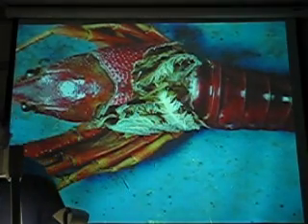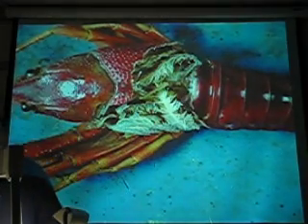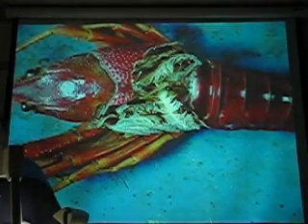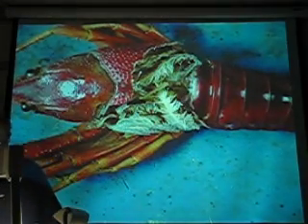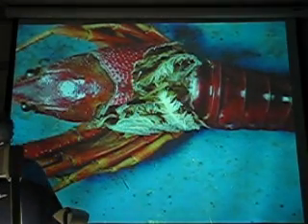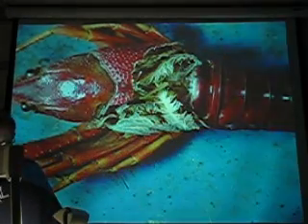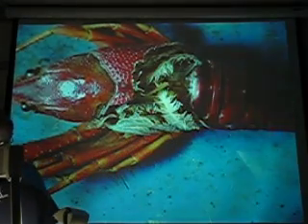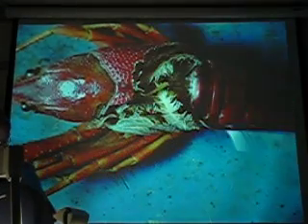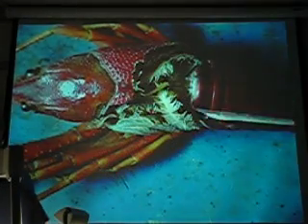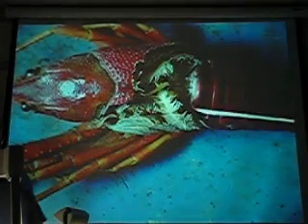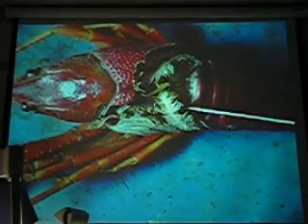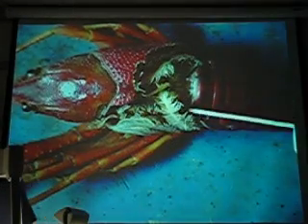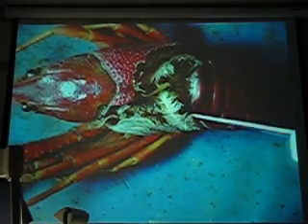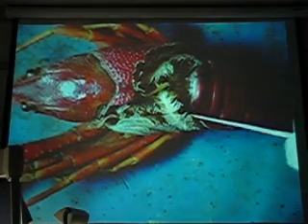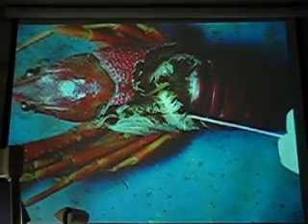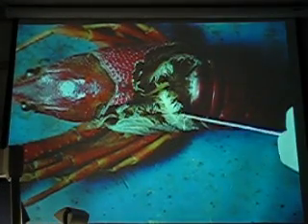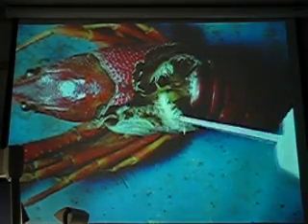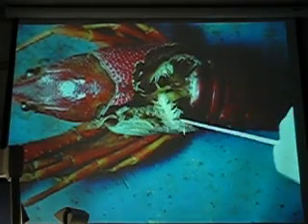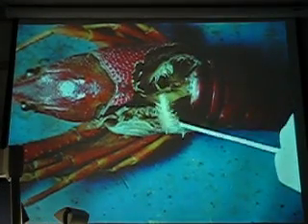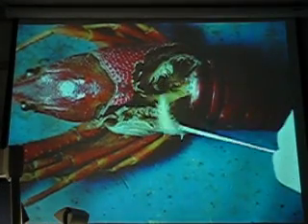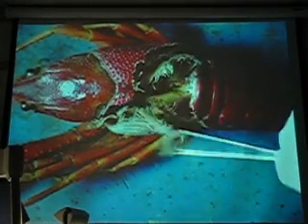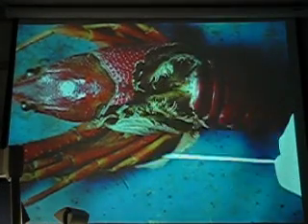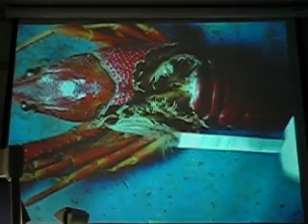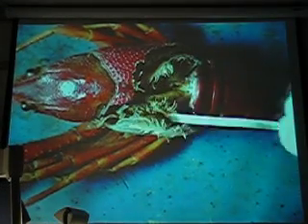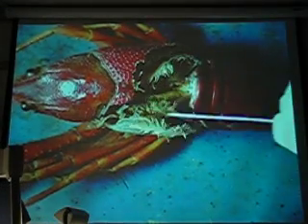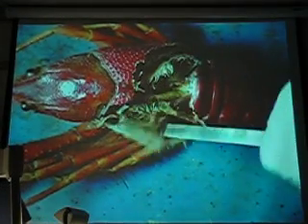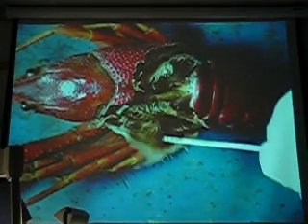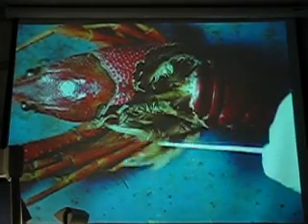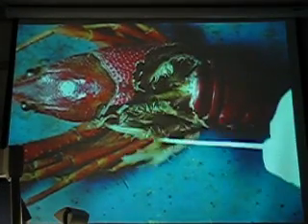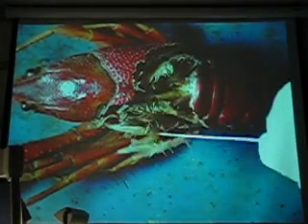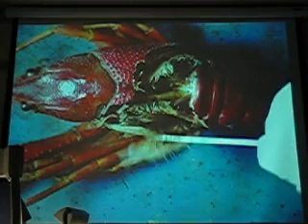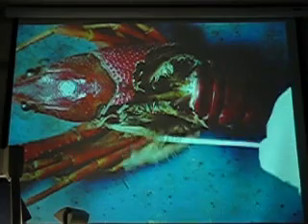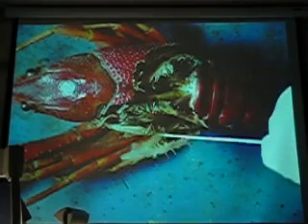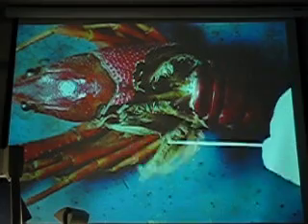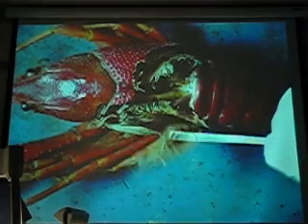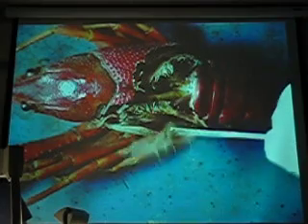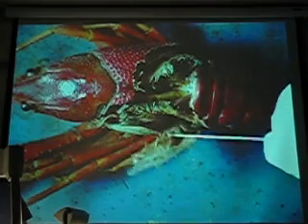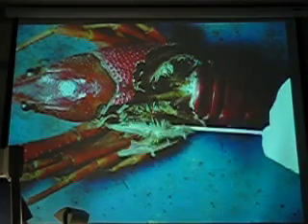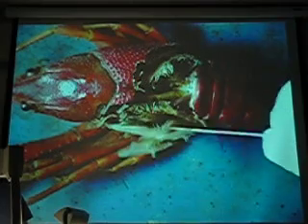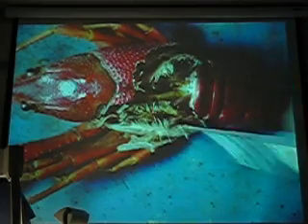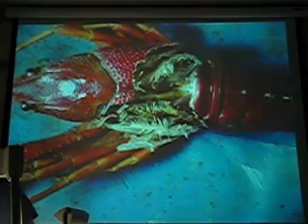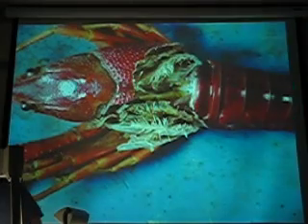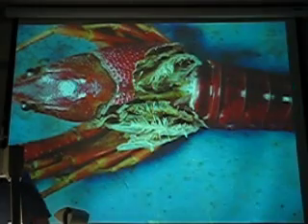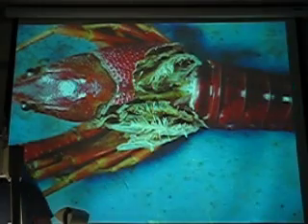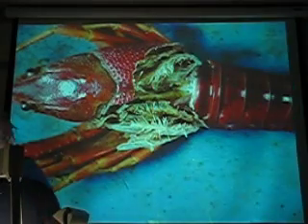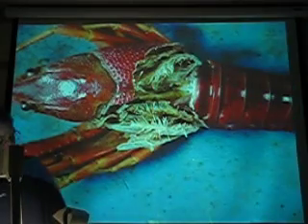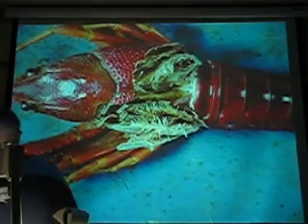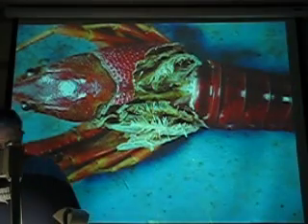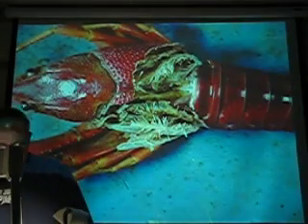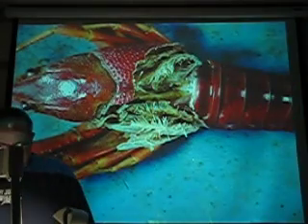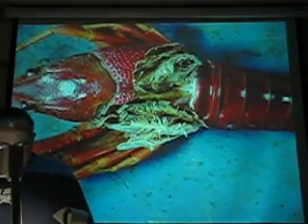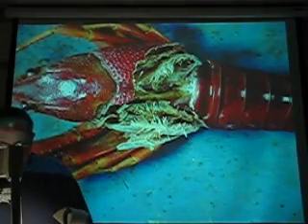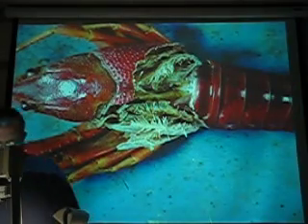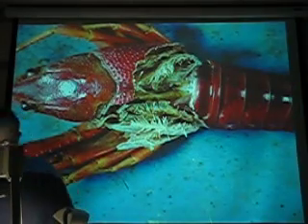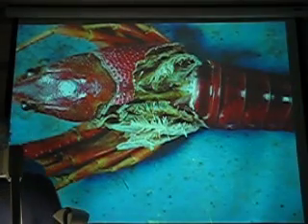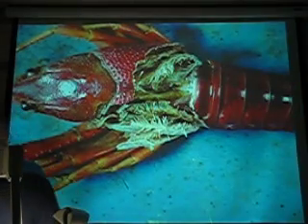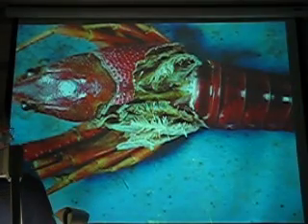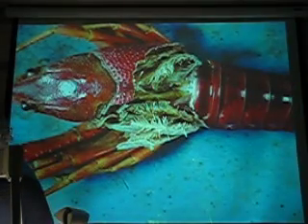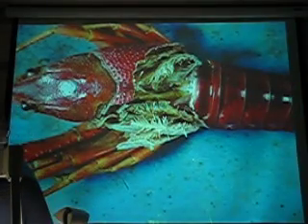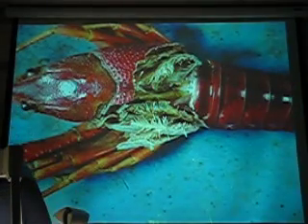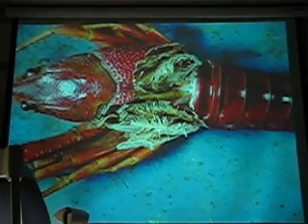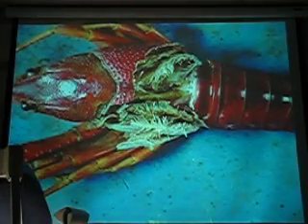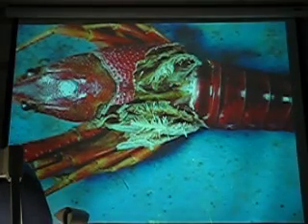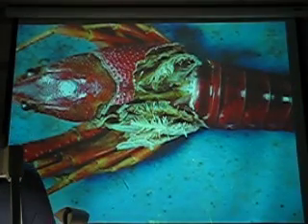Okay, here. Gills? Is it with the gills? Oh, I blocked the light. Here, I'll be sorry.